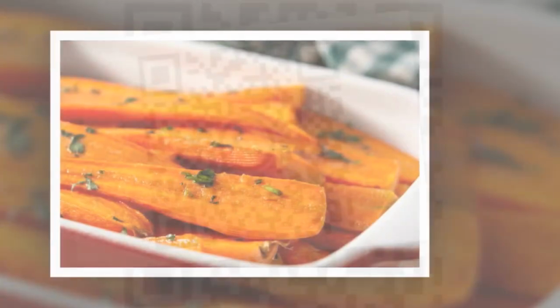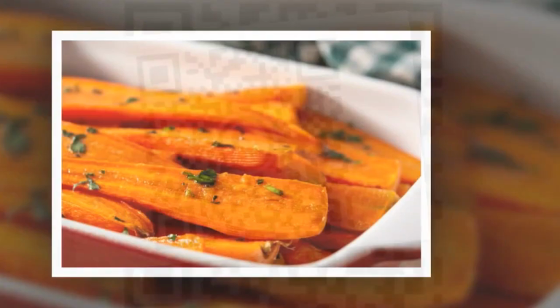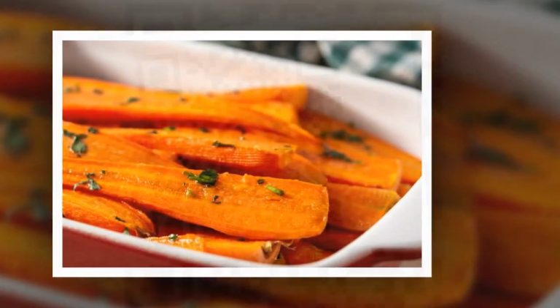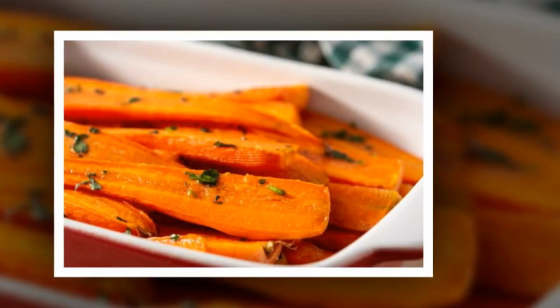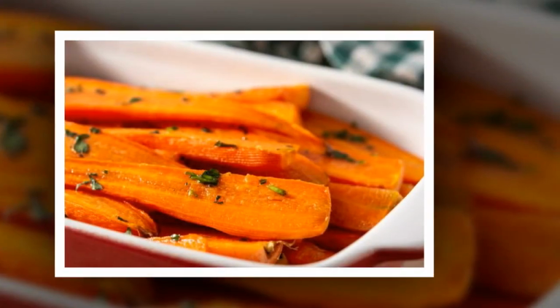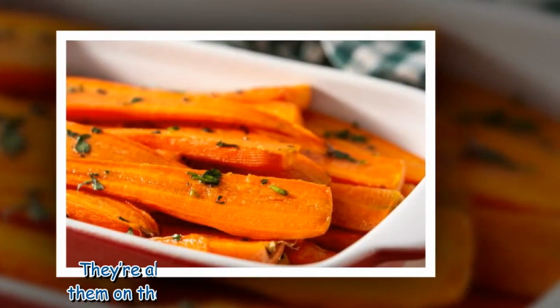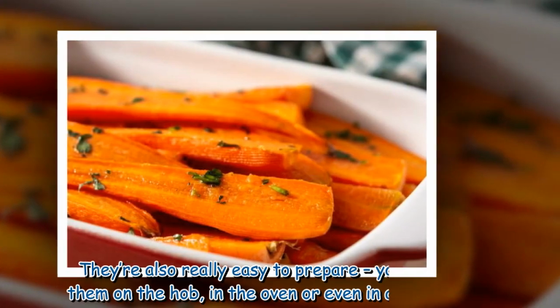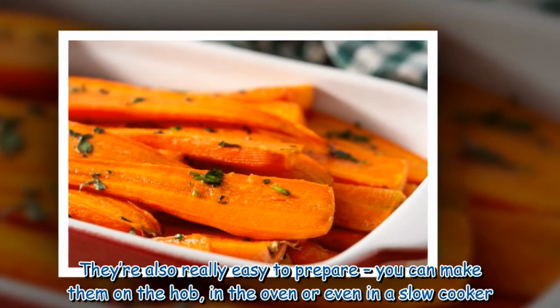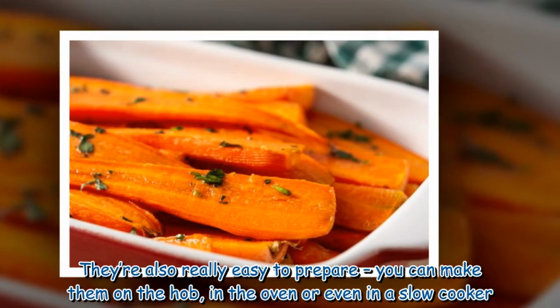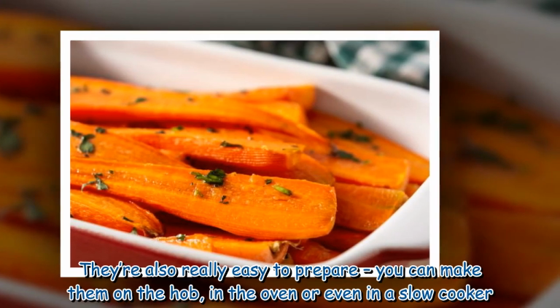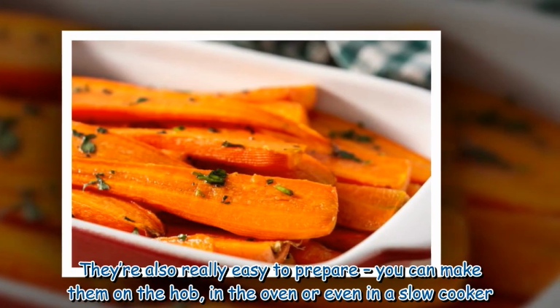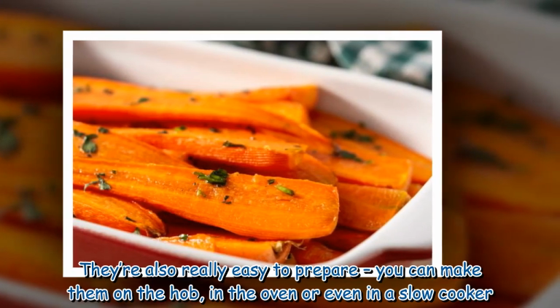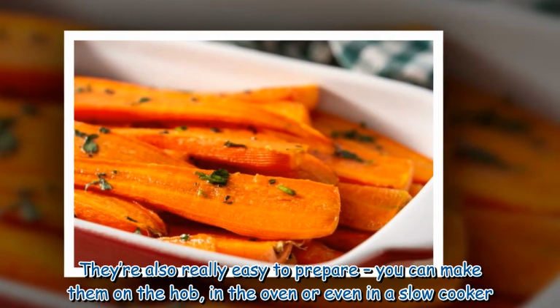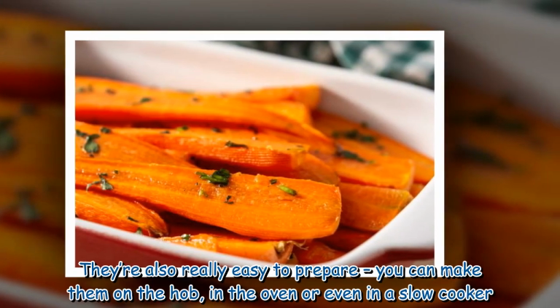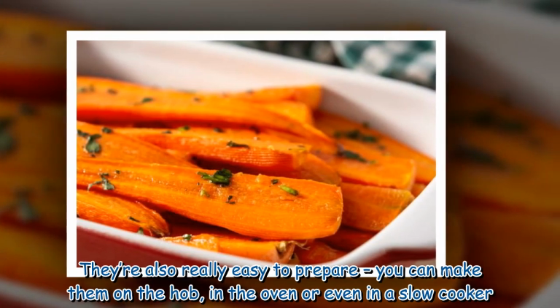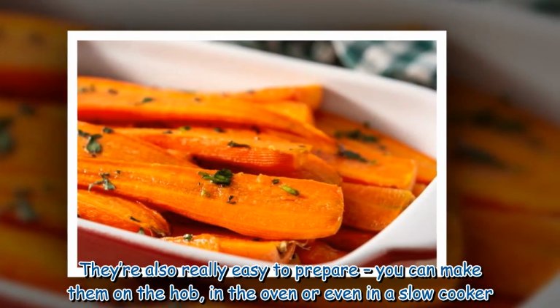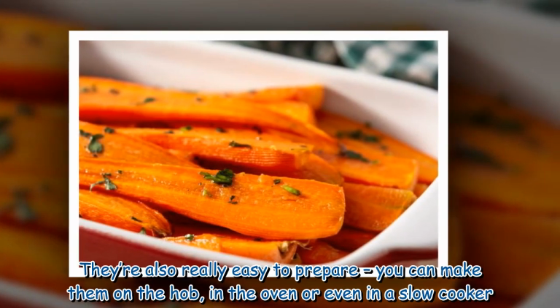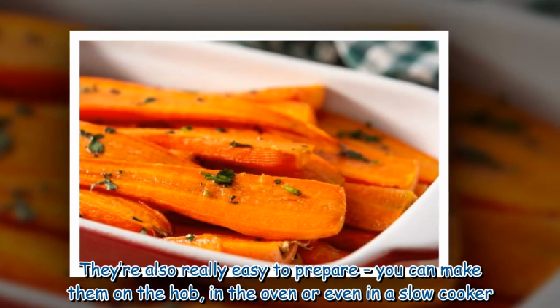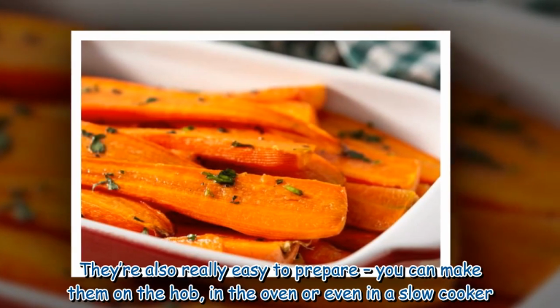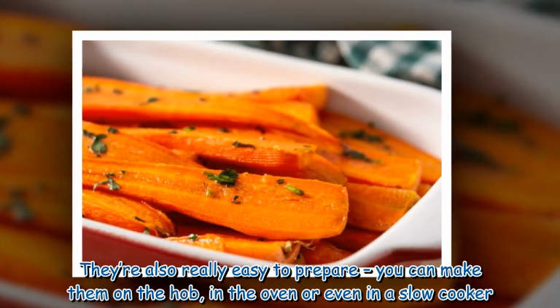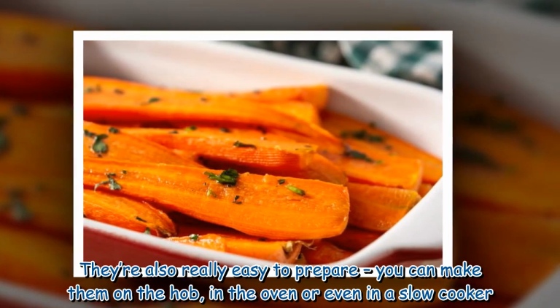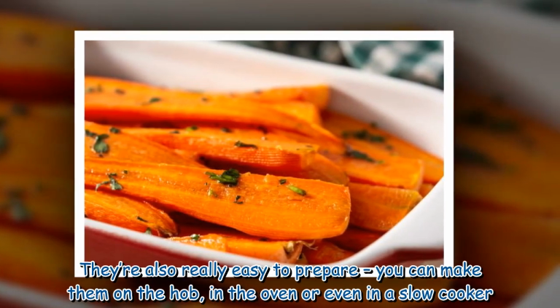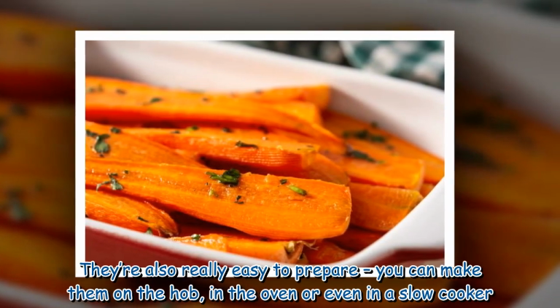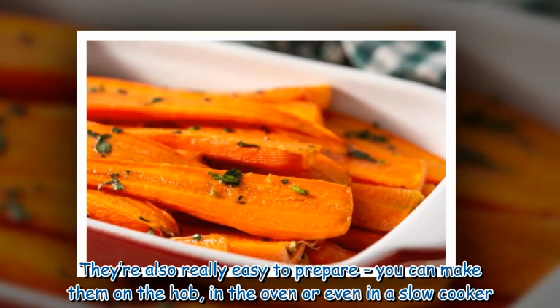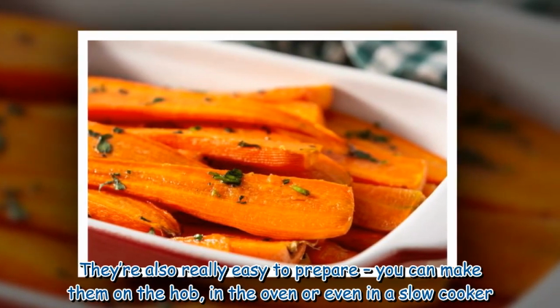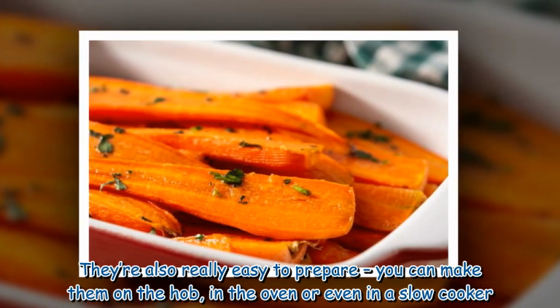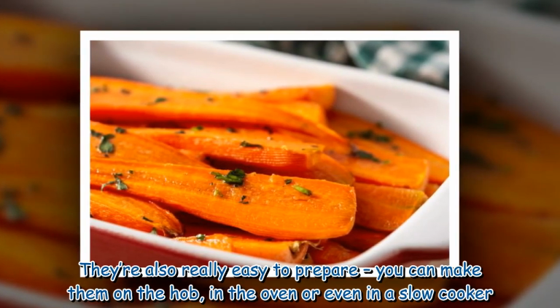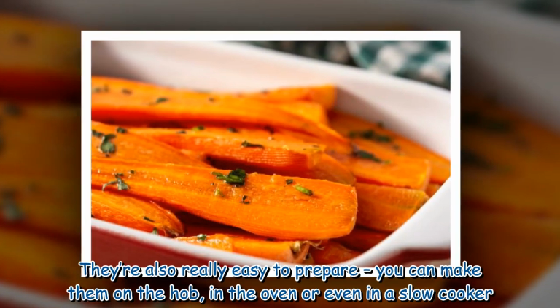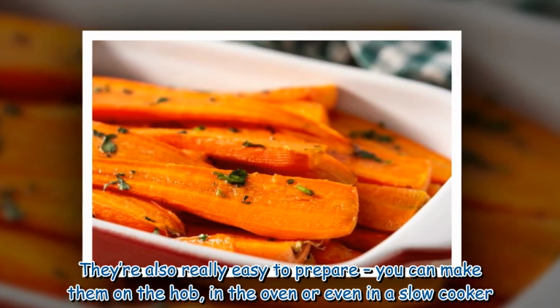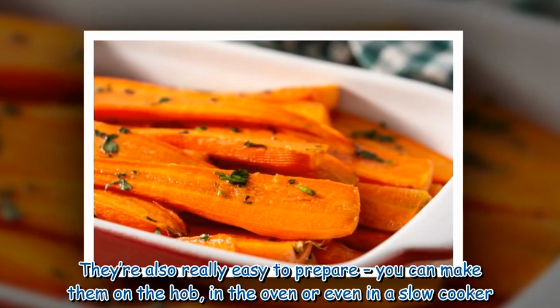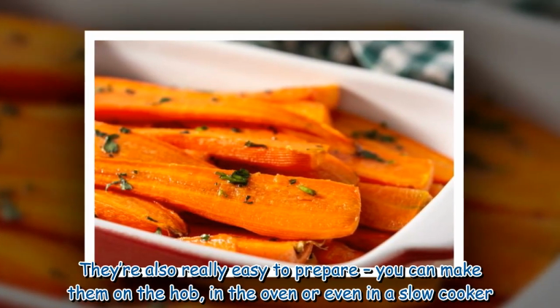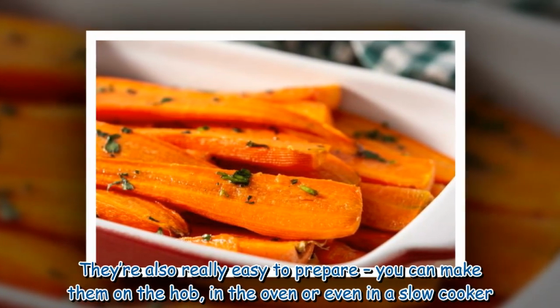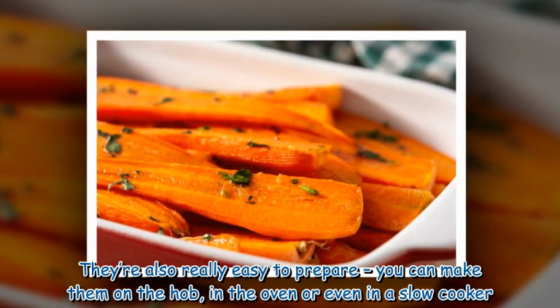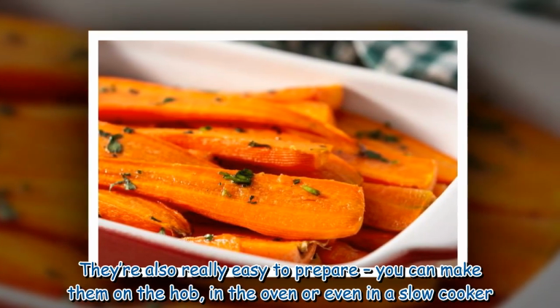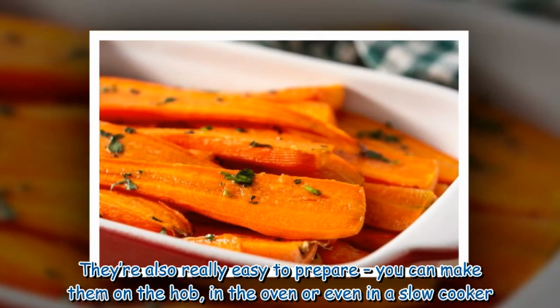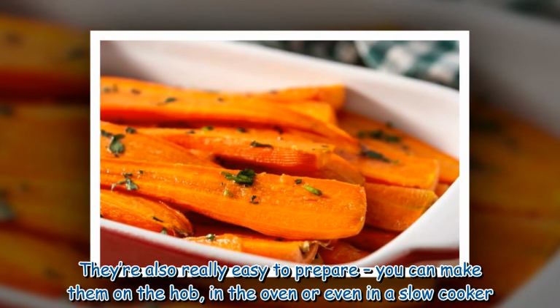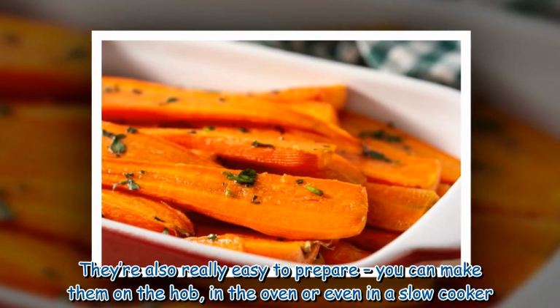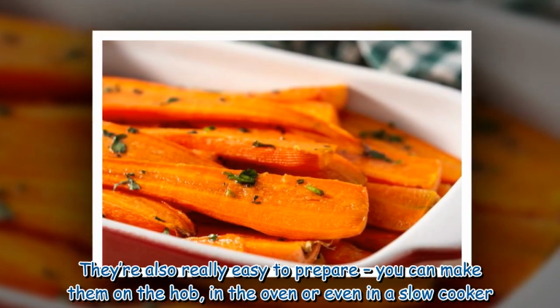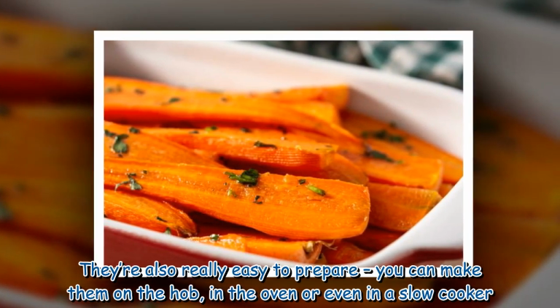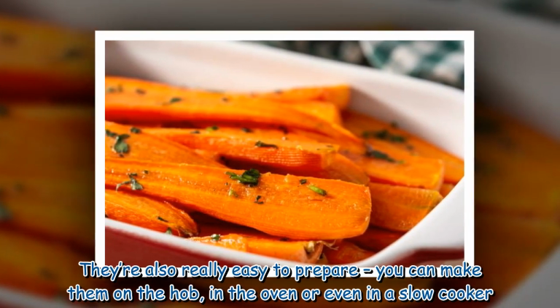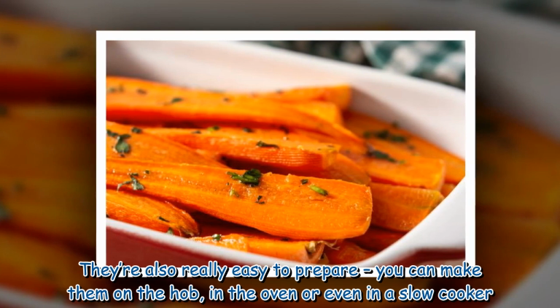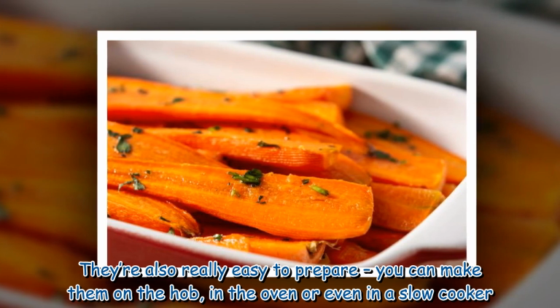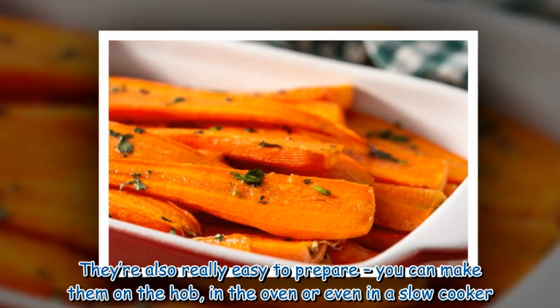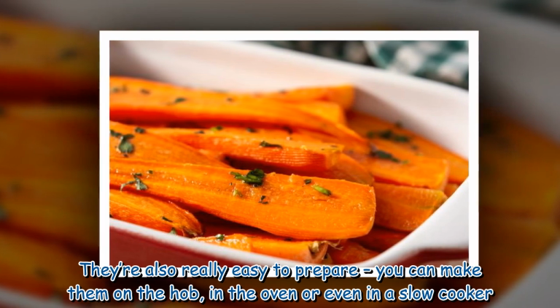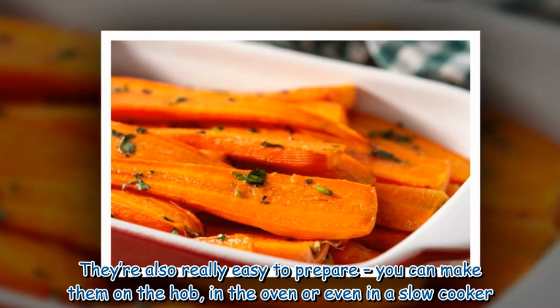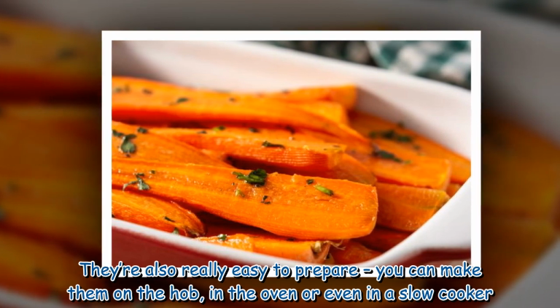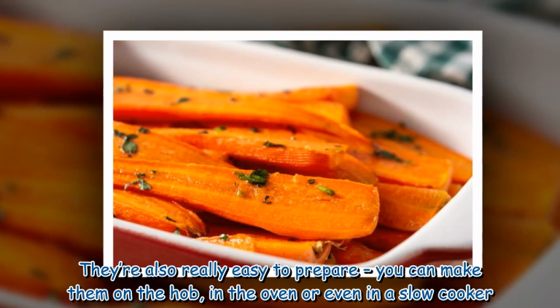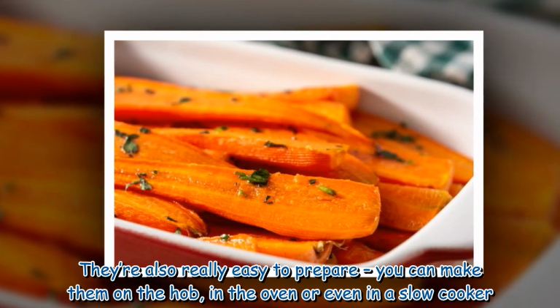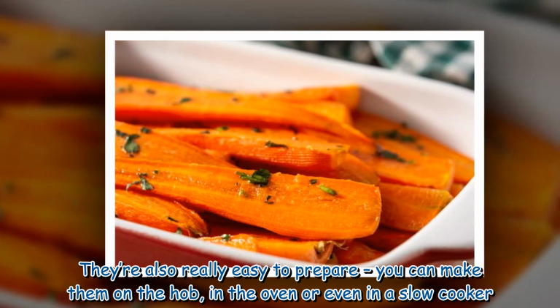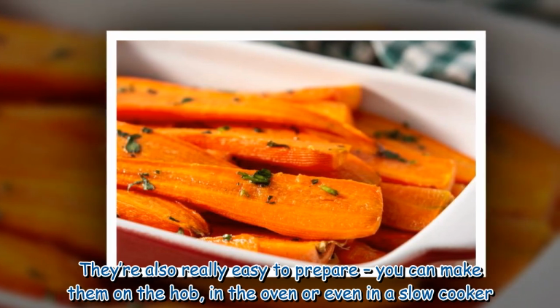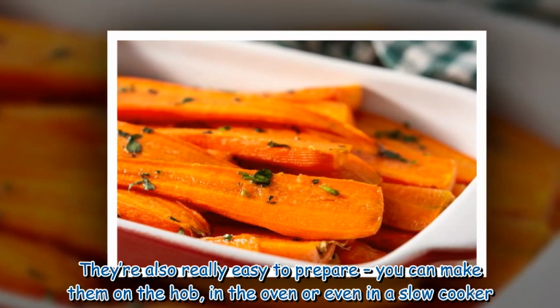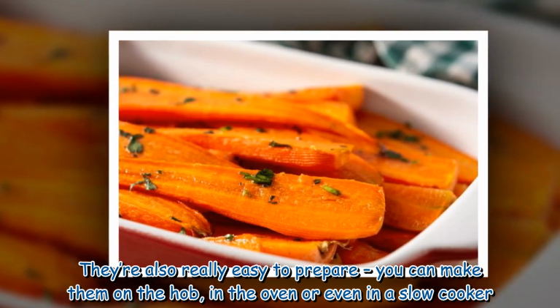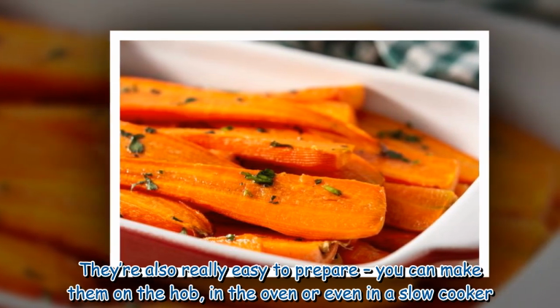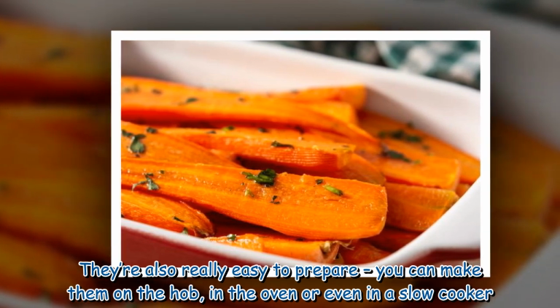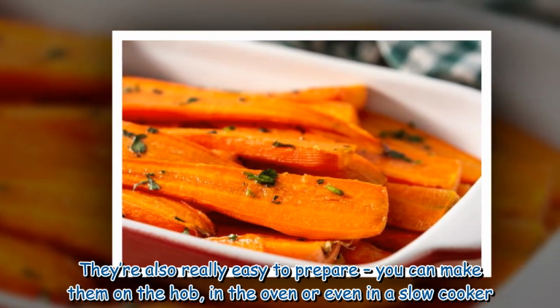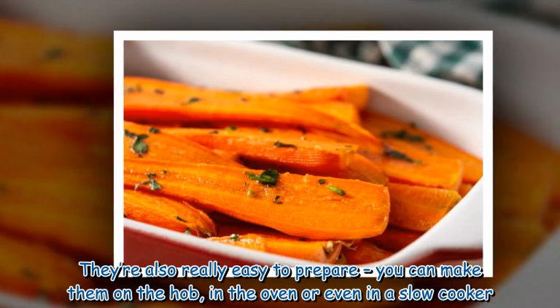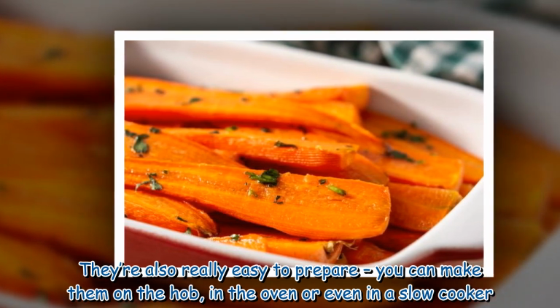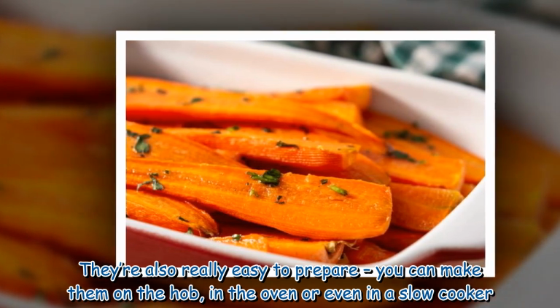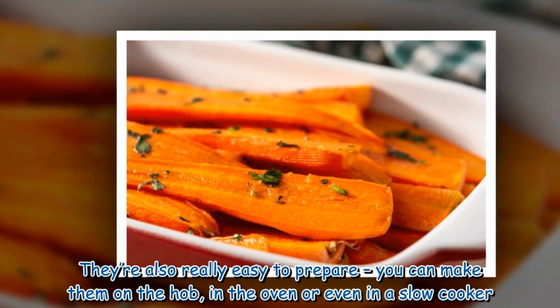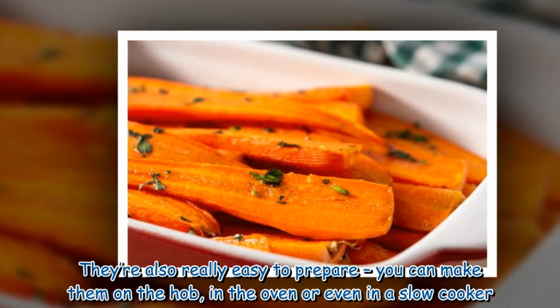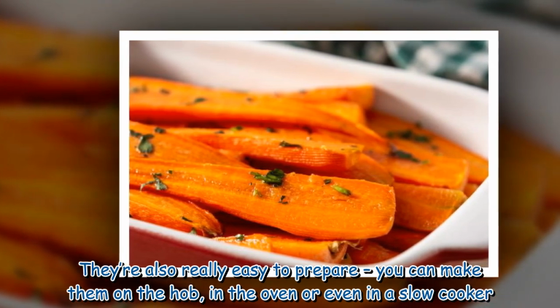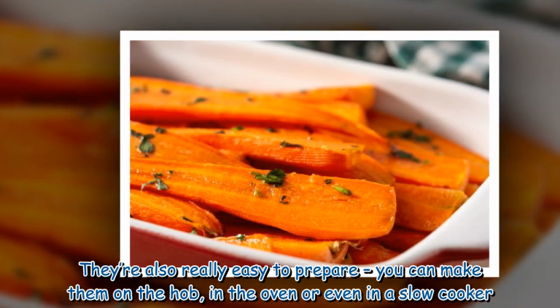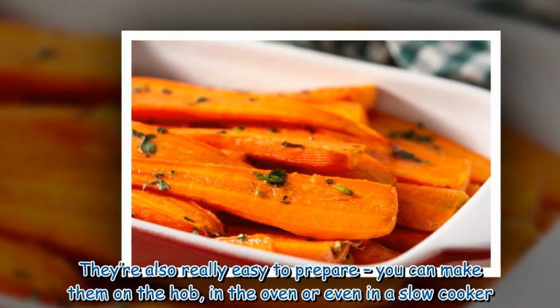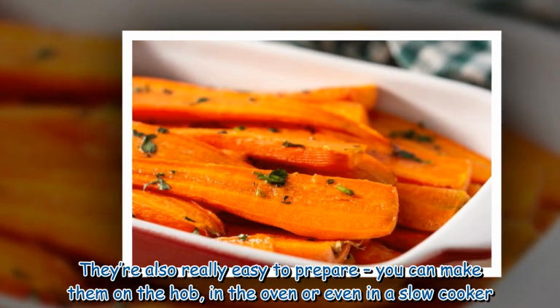They're also really easy to prepare. You can make them on the hob, in the oven, or even in a slow cooker.